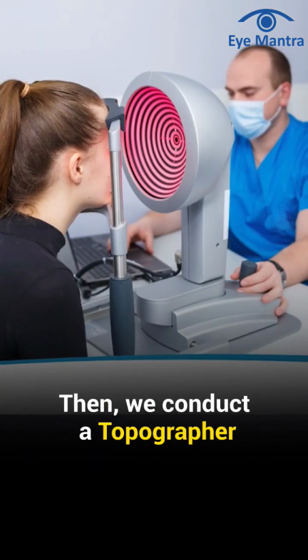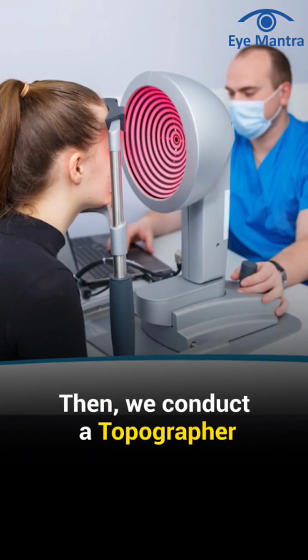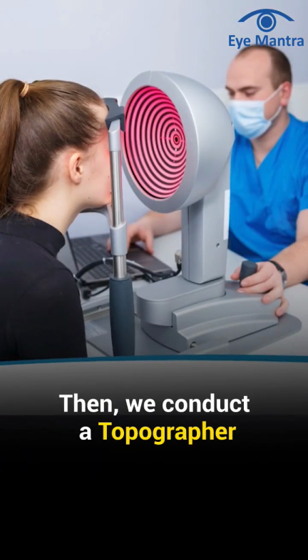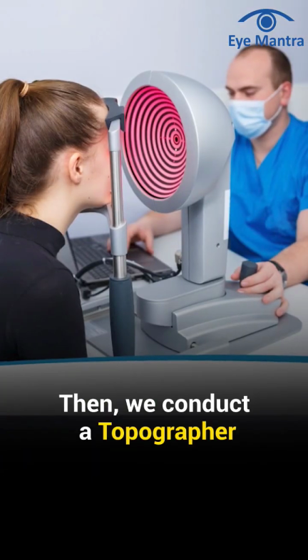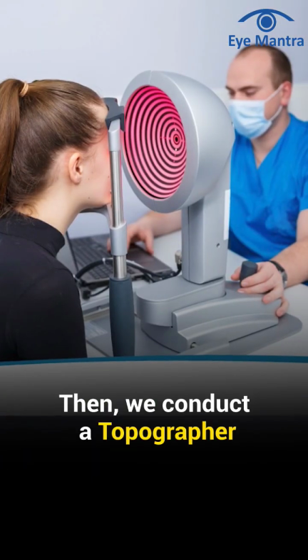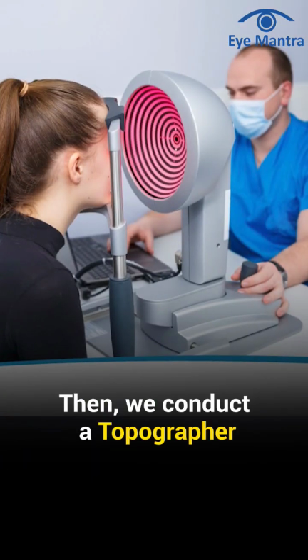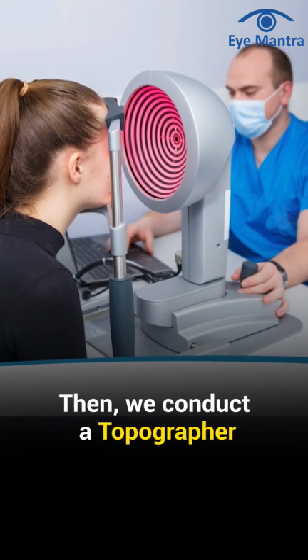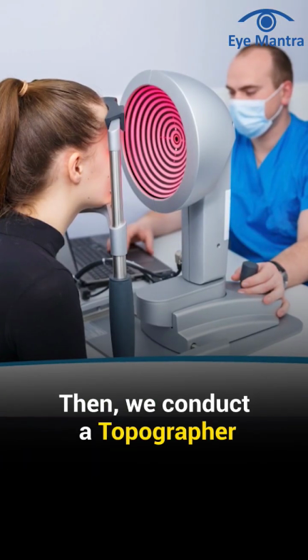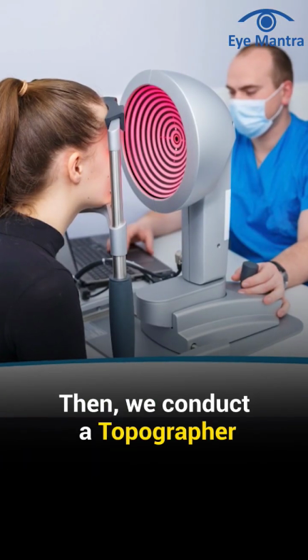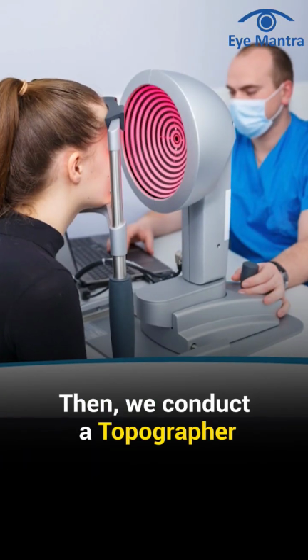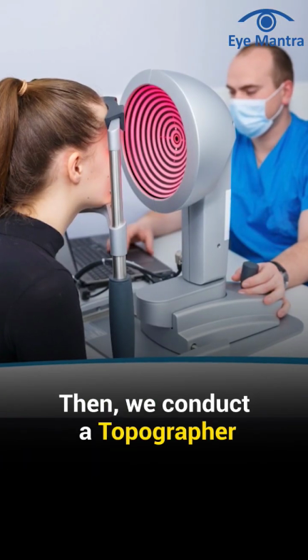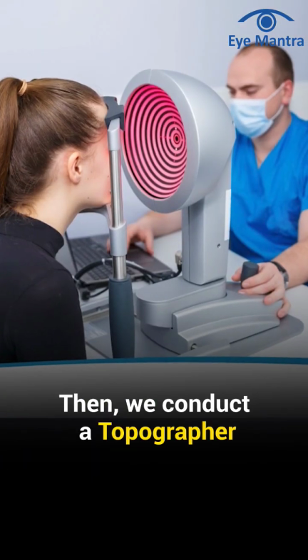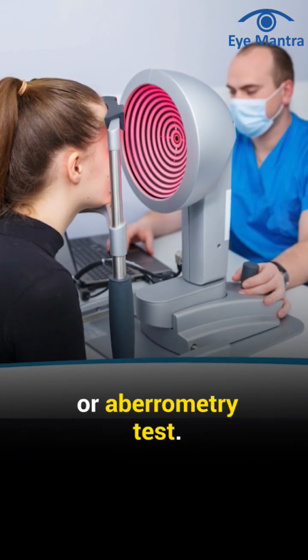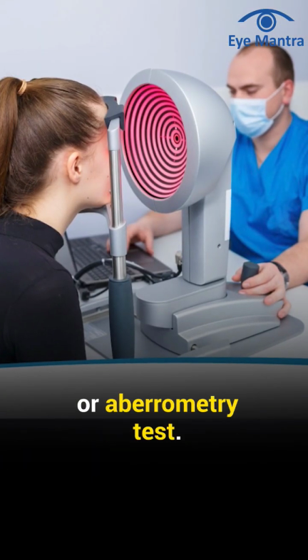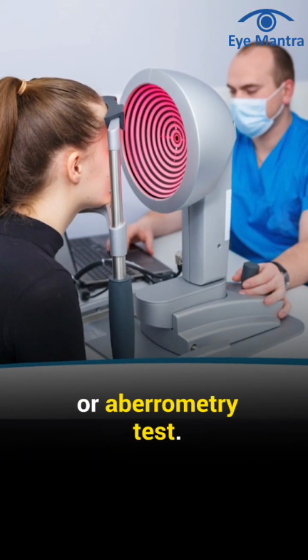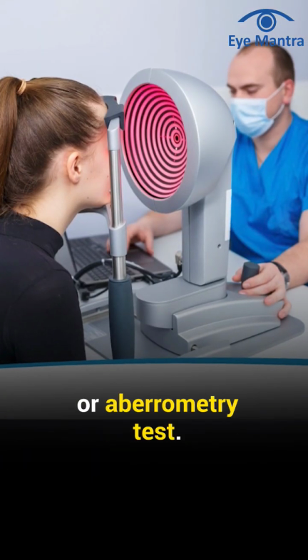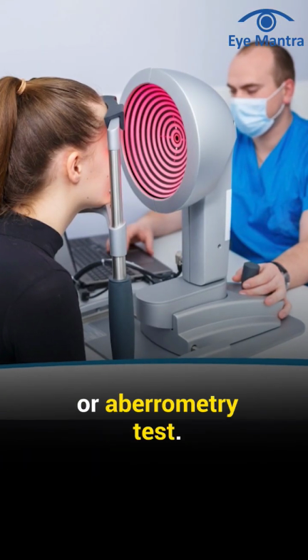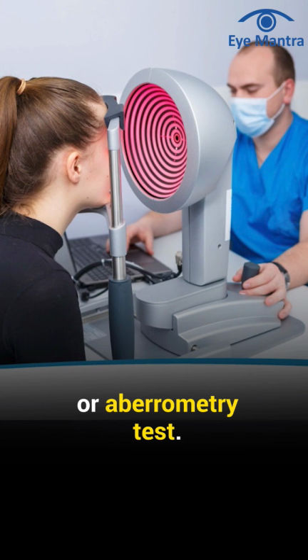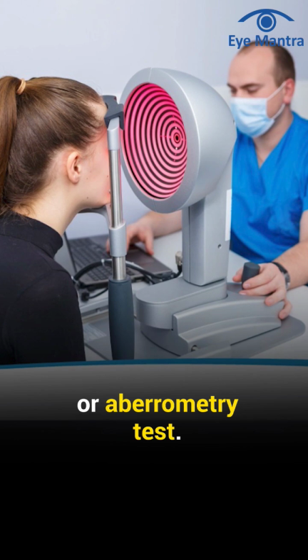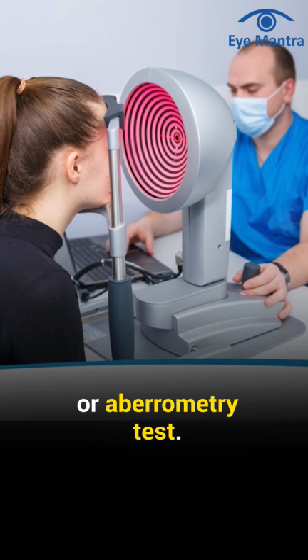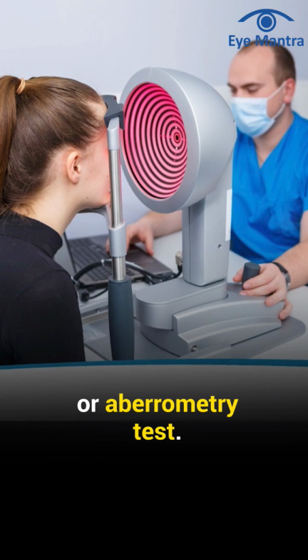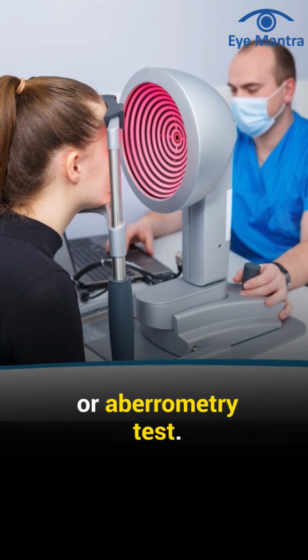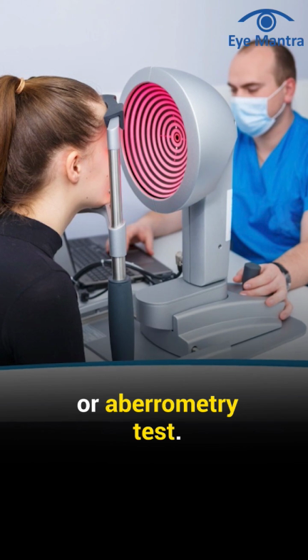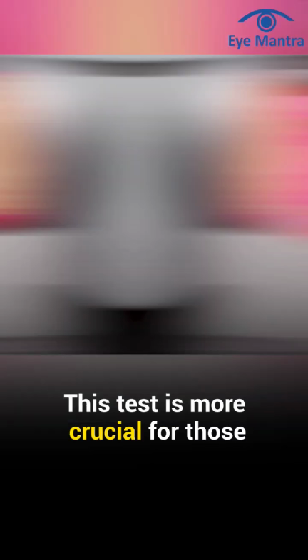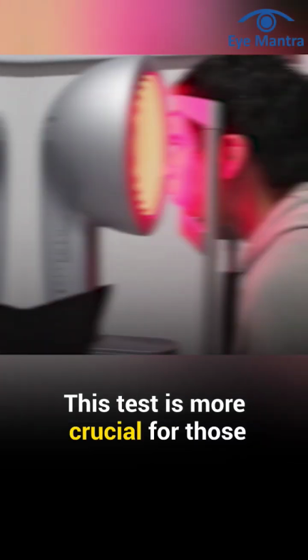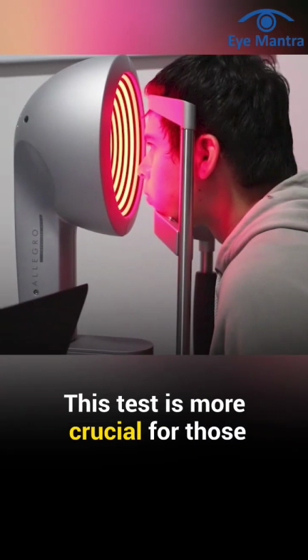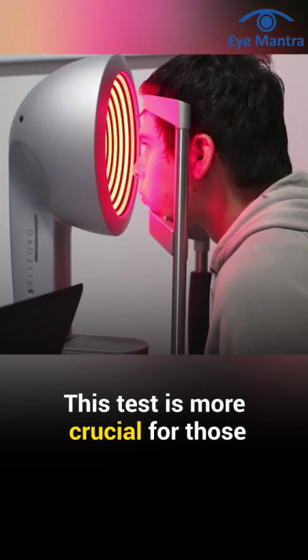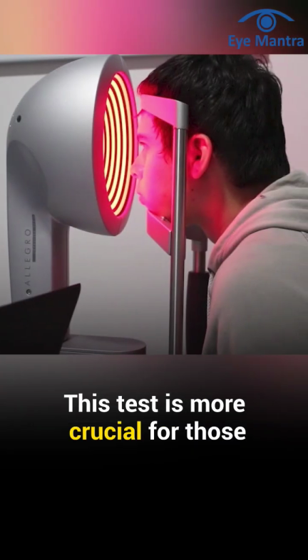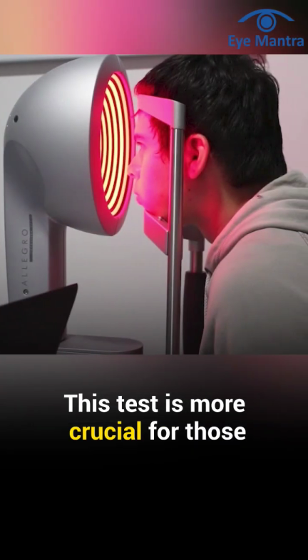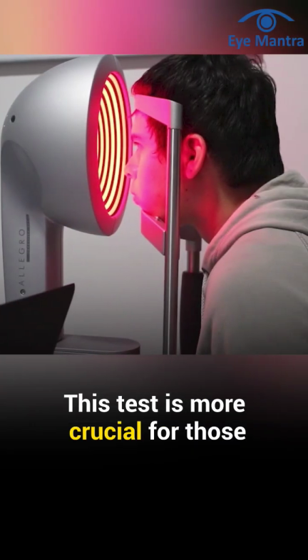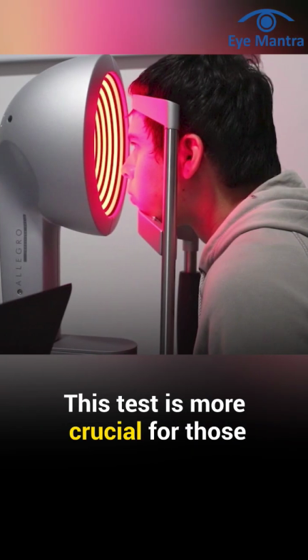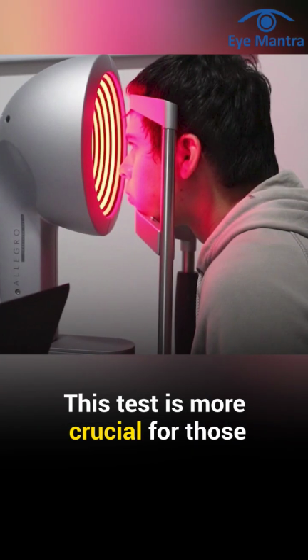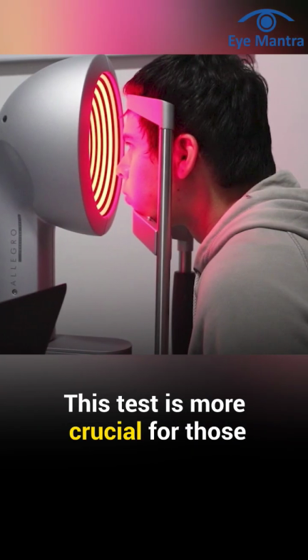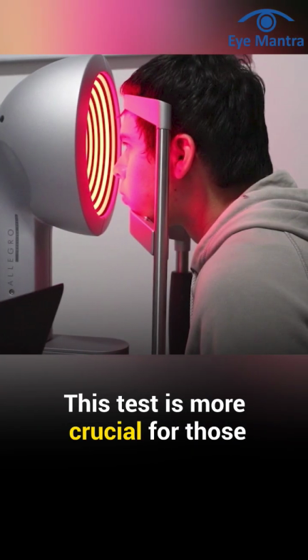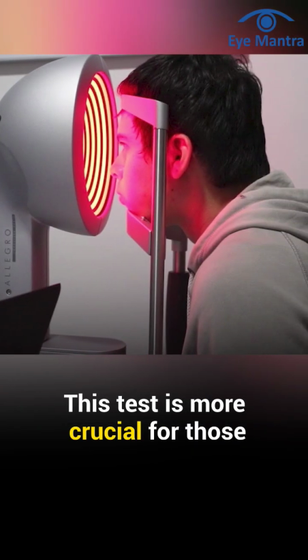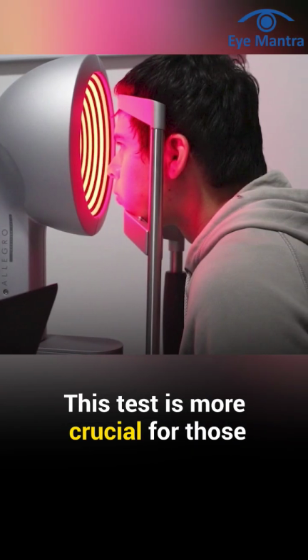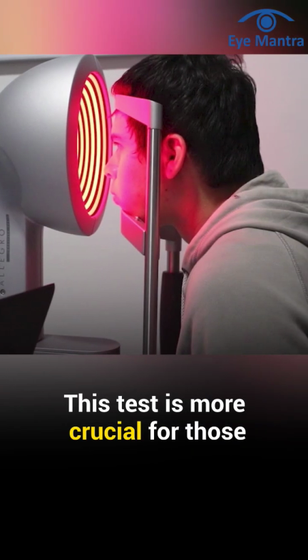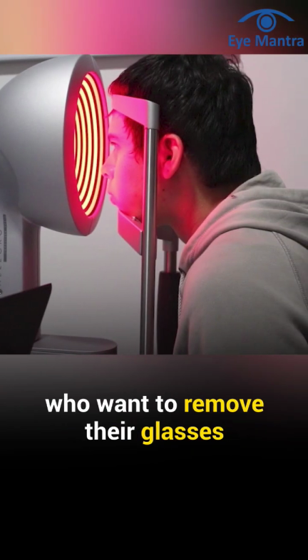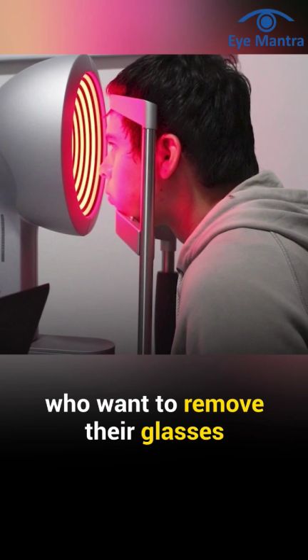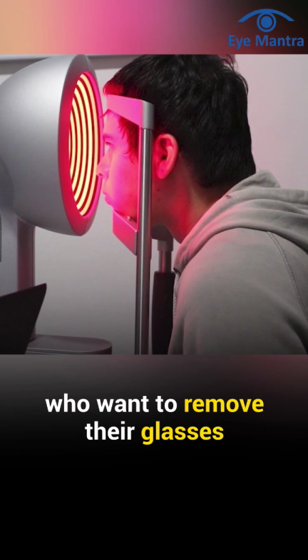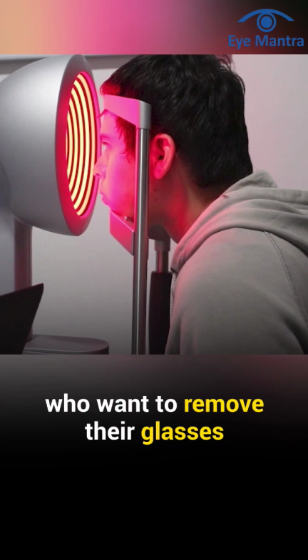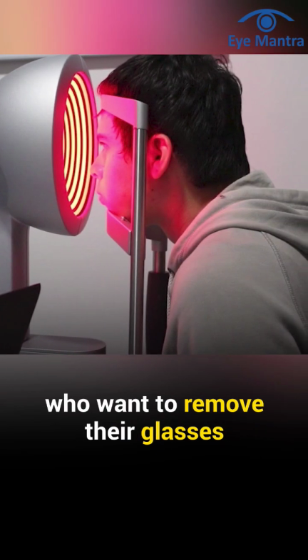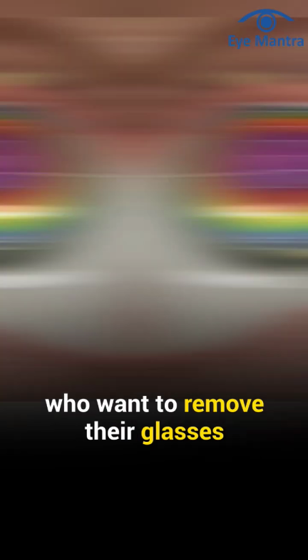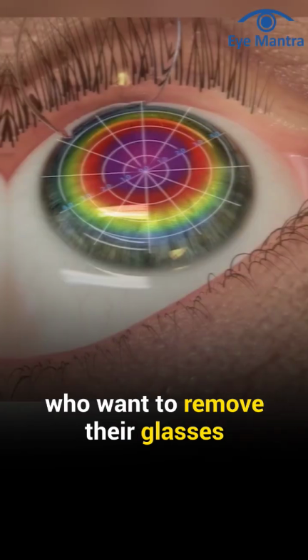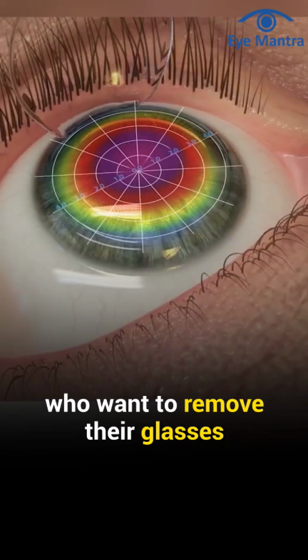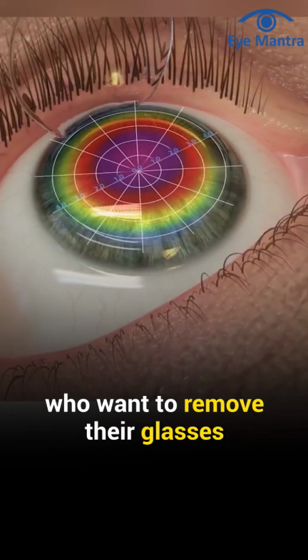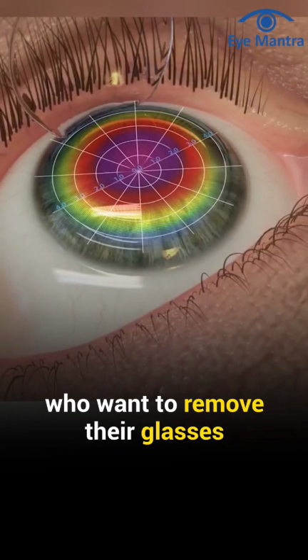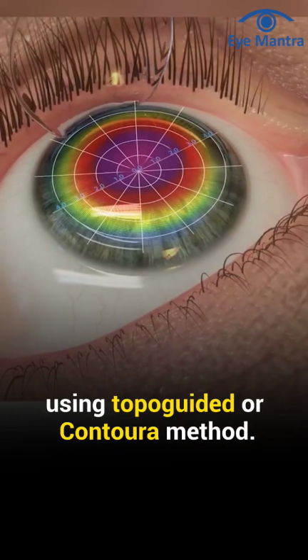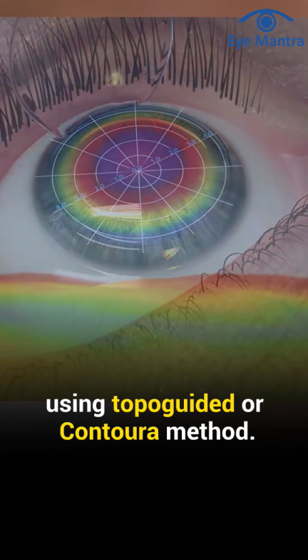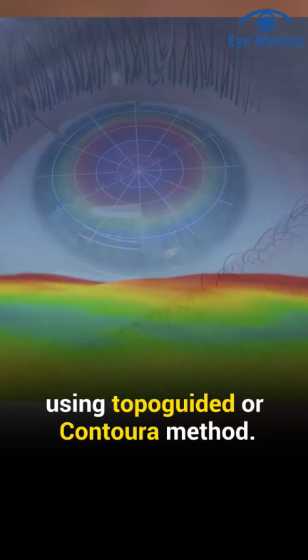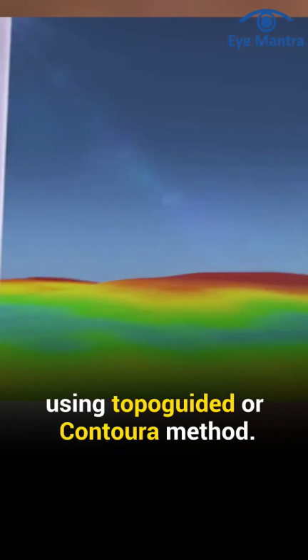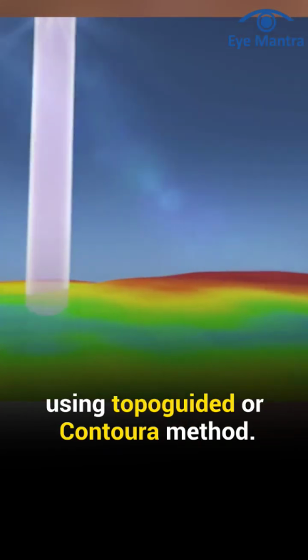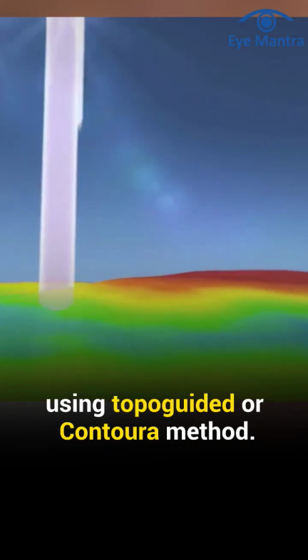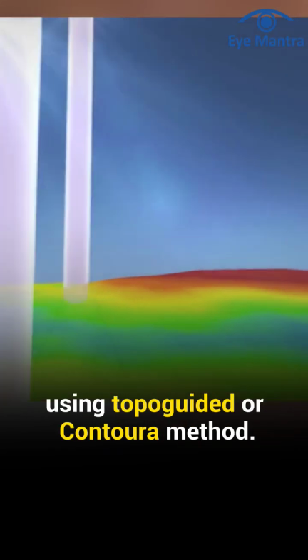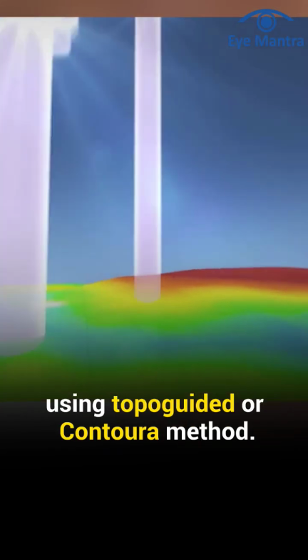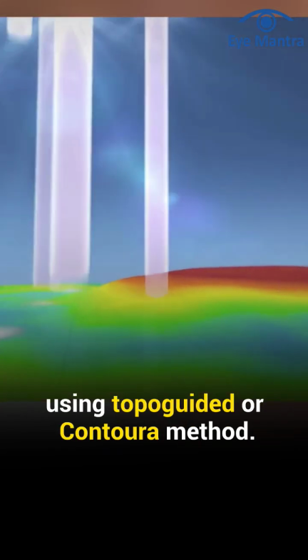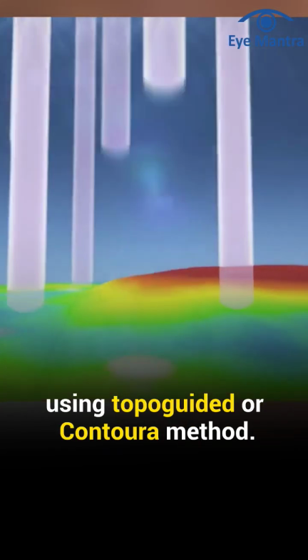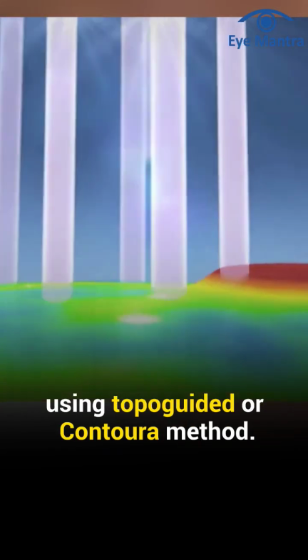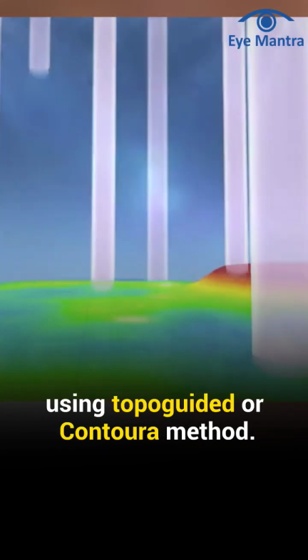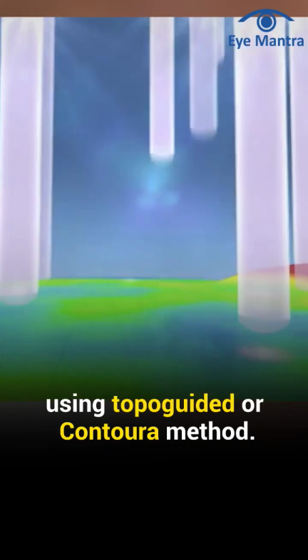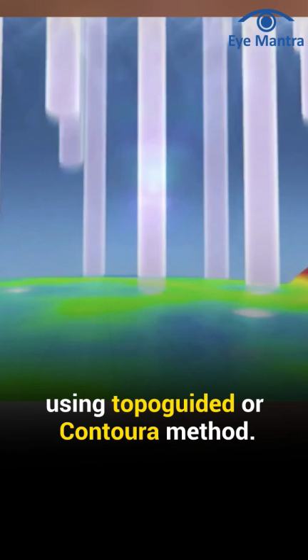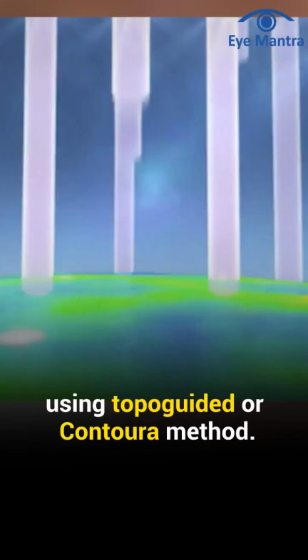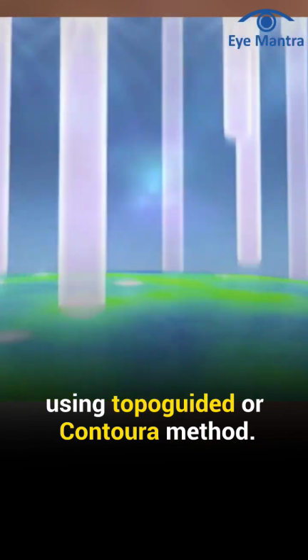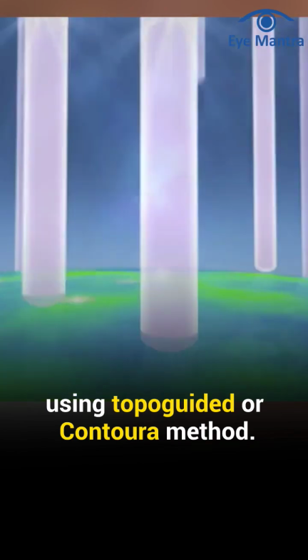Then, we conduct a topographer or aberometry test. This test is more crucial for those who want to remove their glasses using the topoguided or contura method.